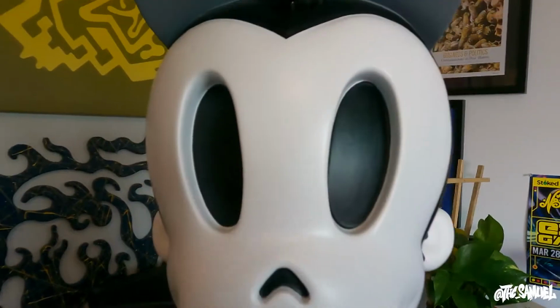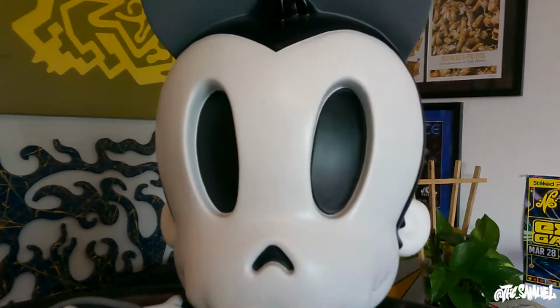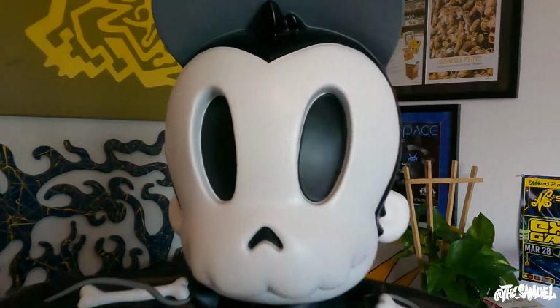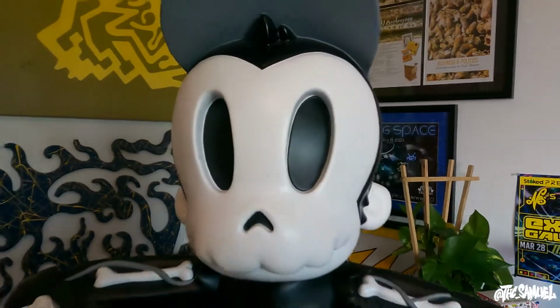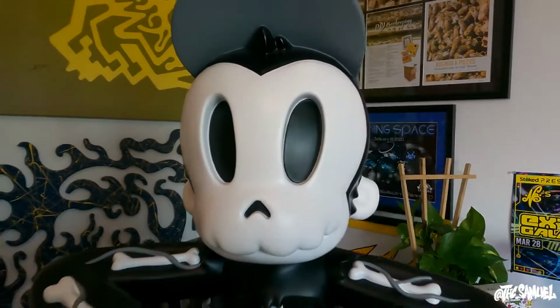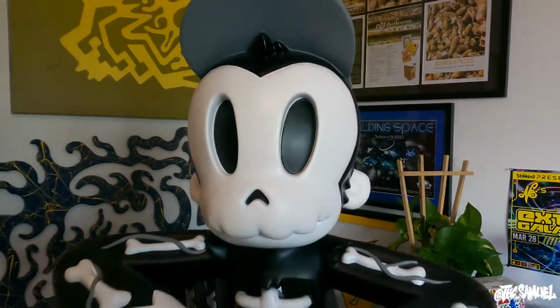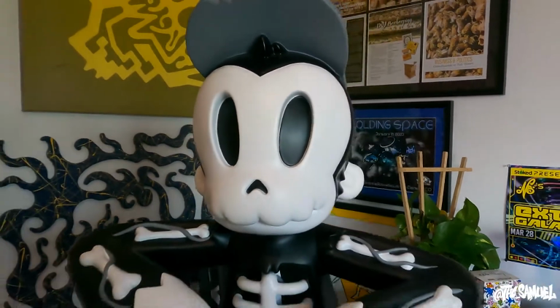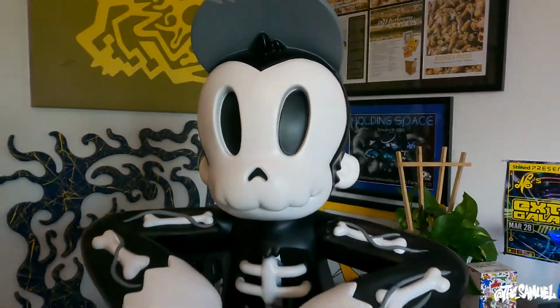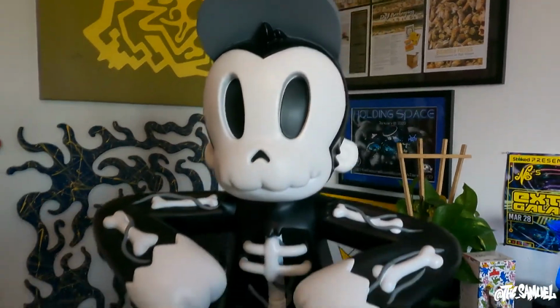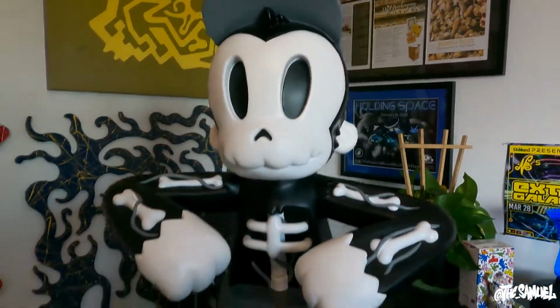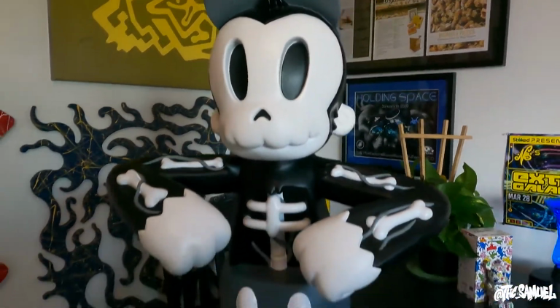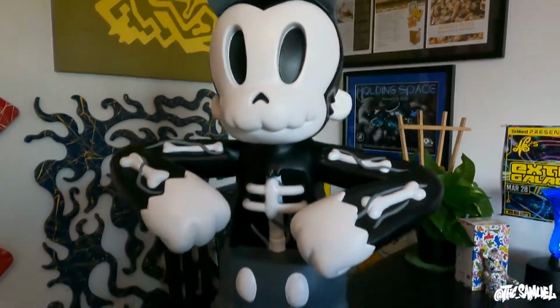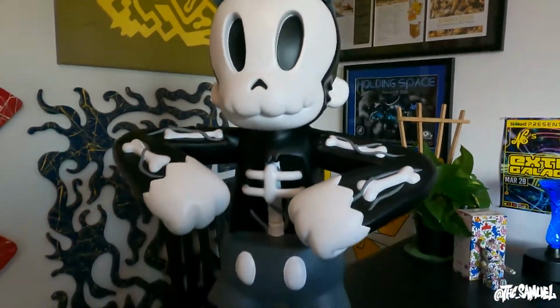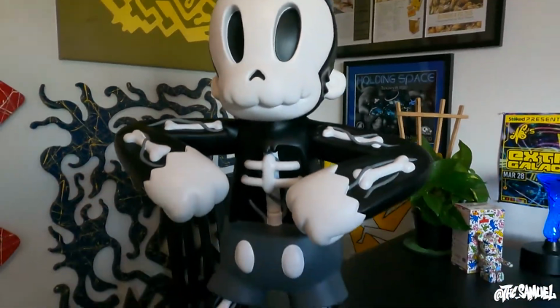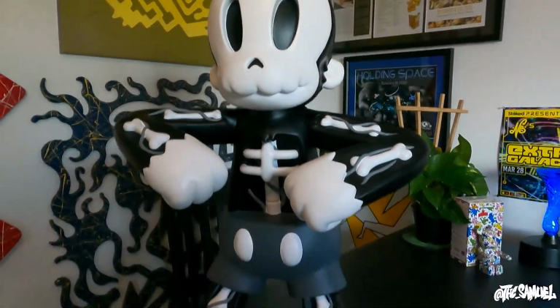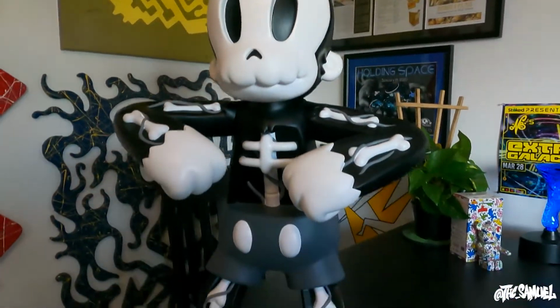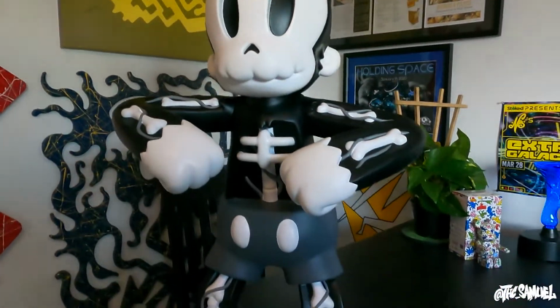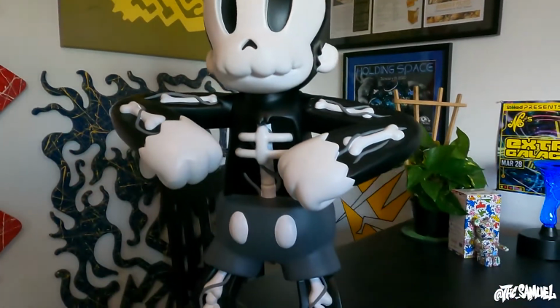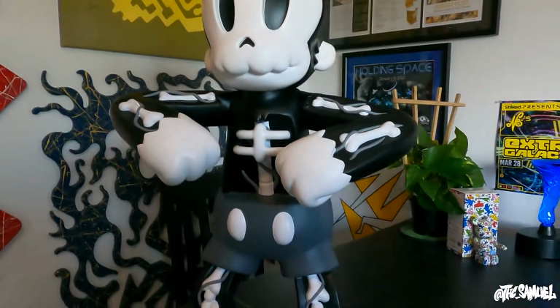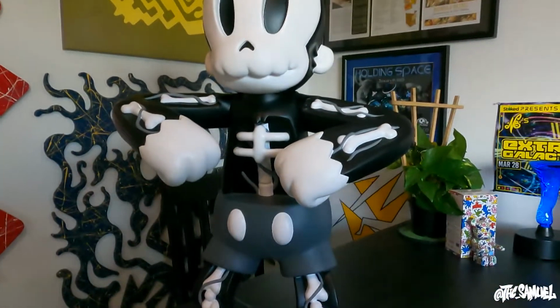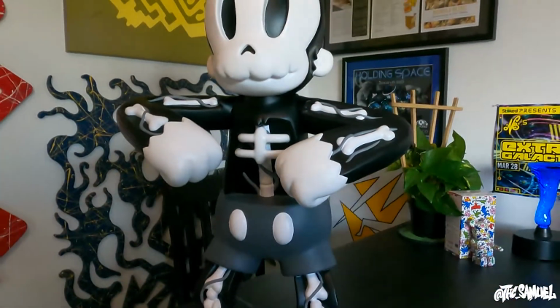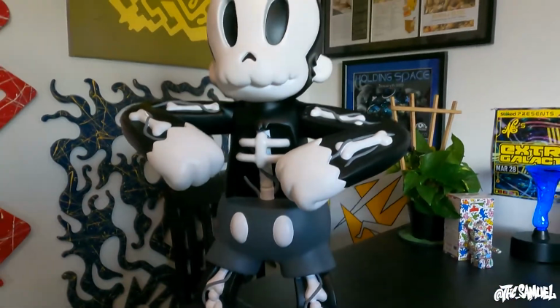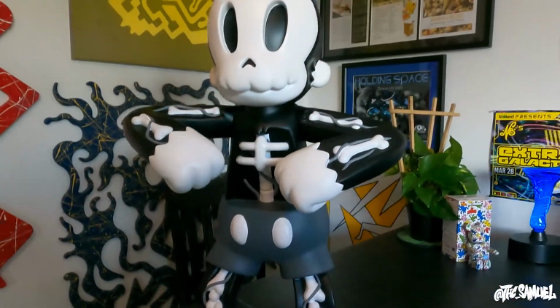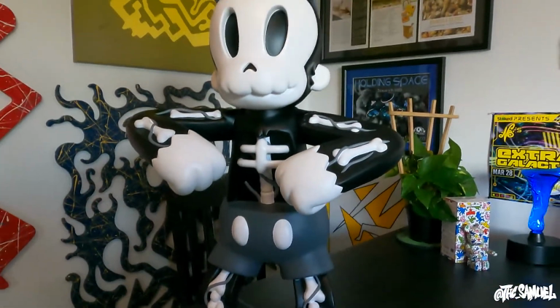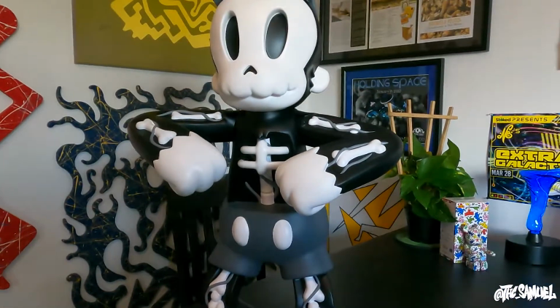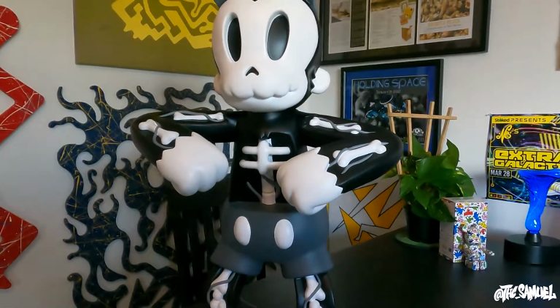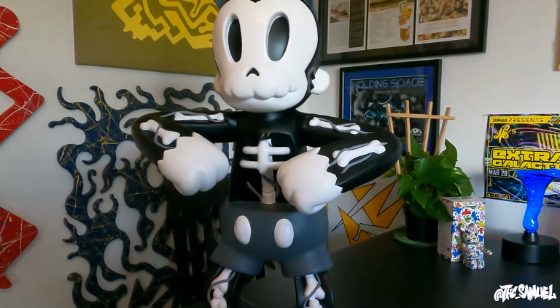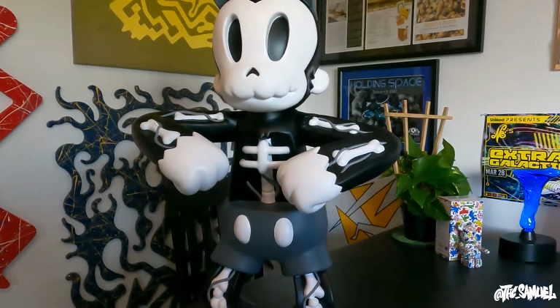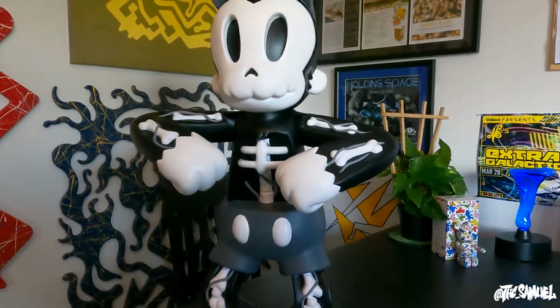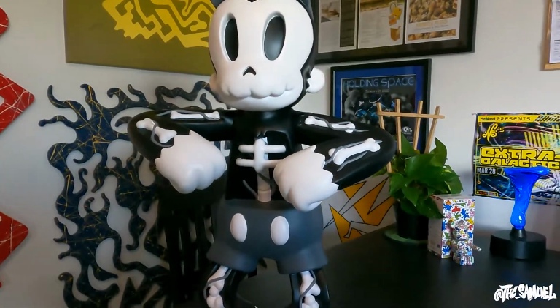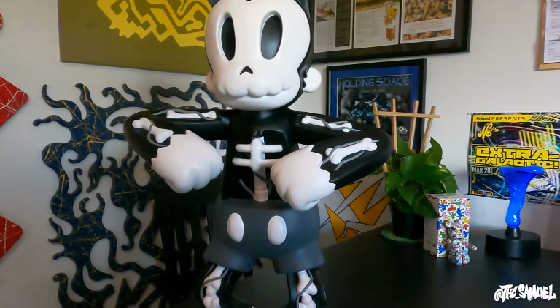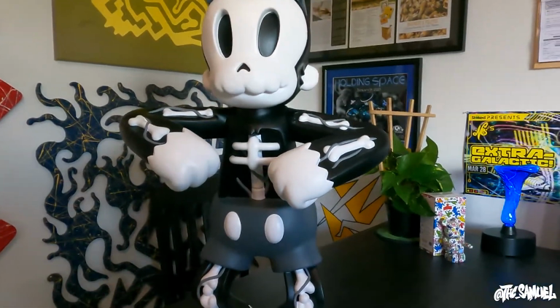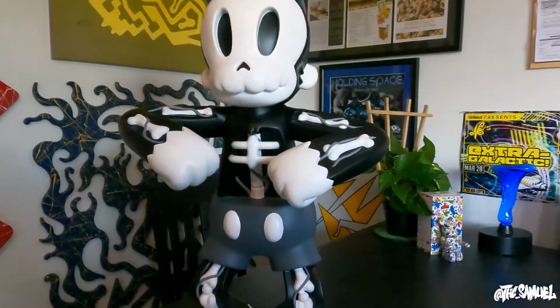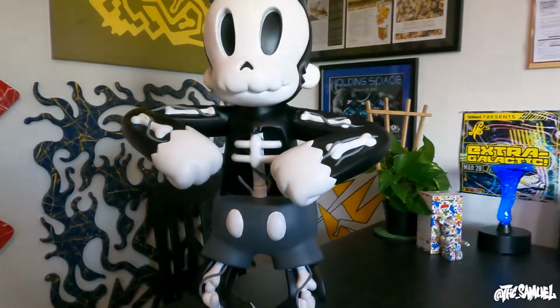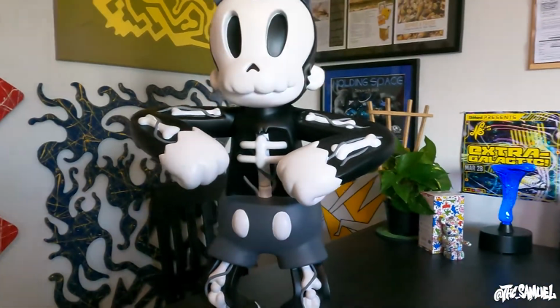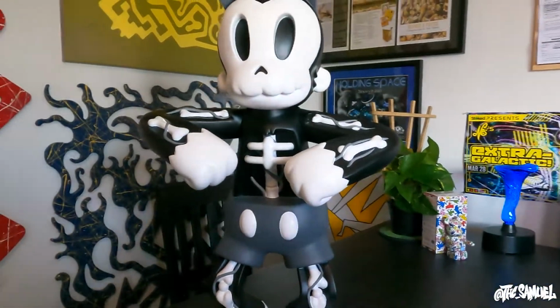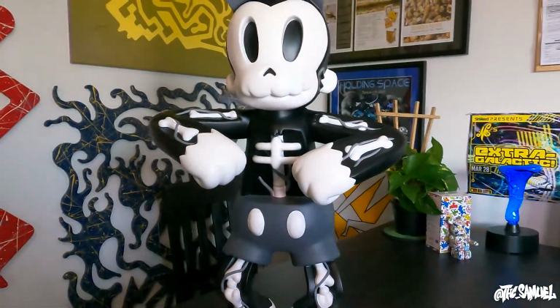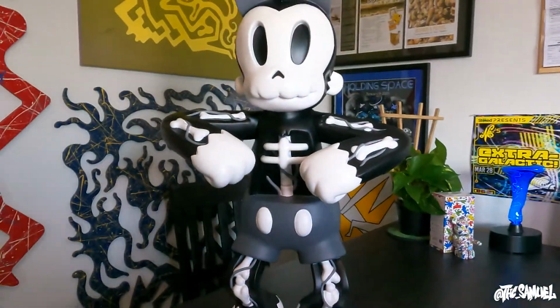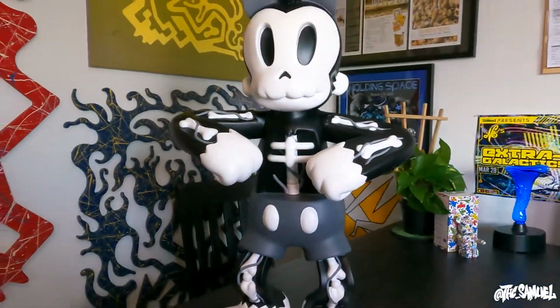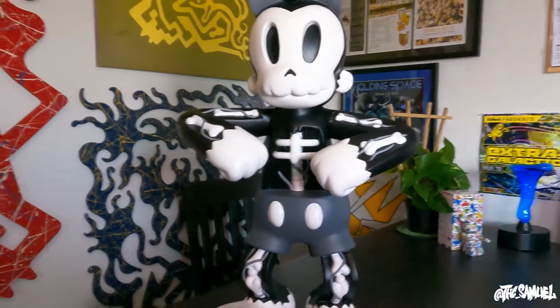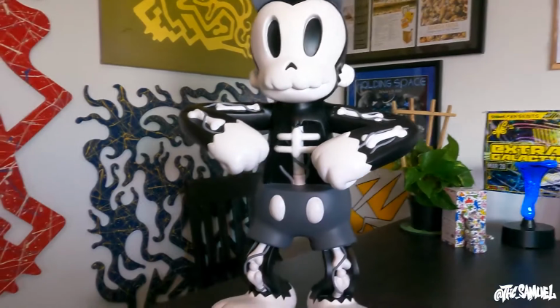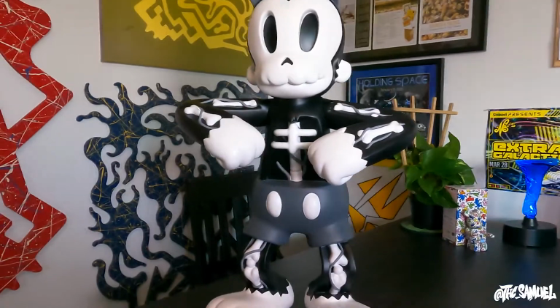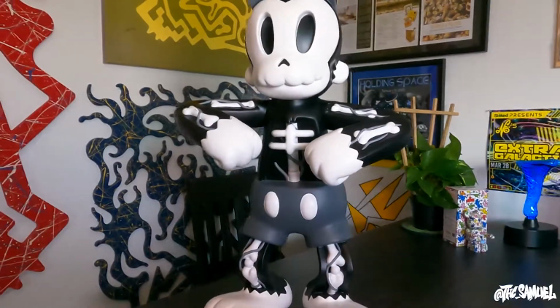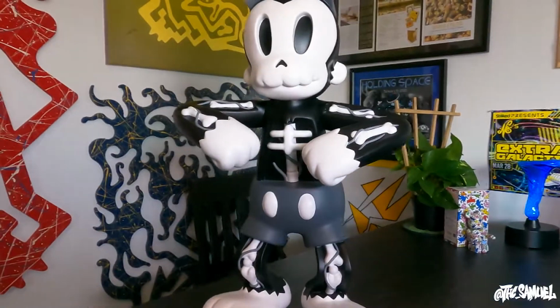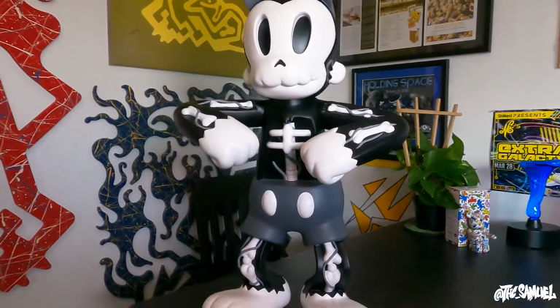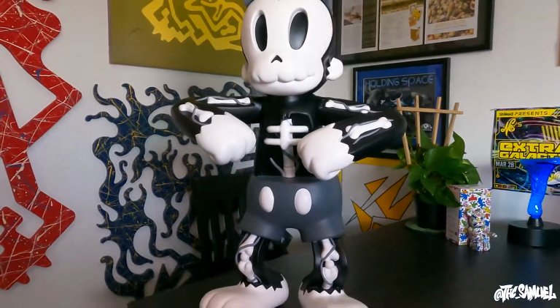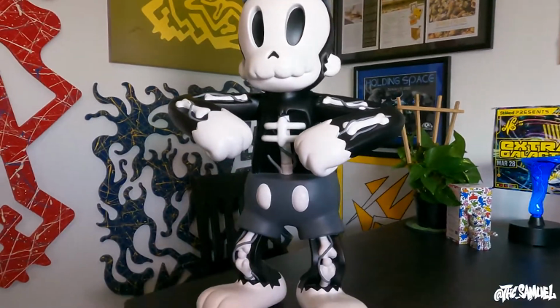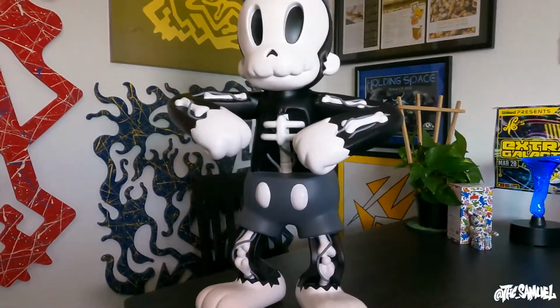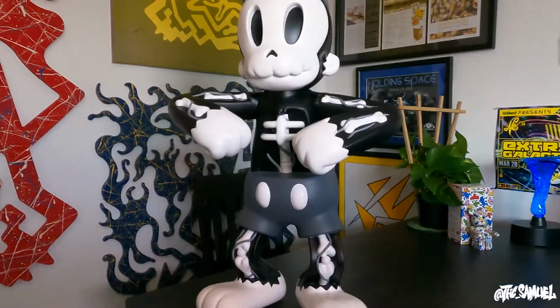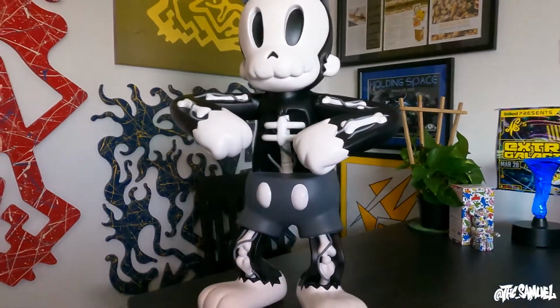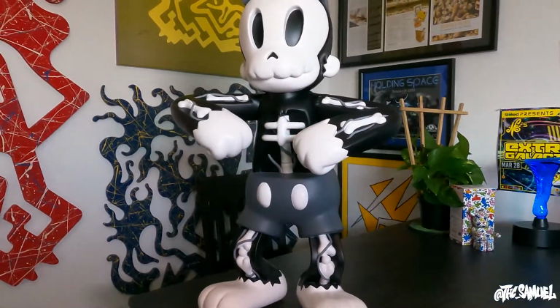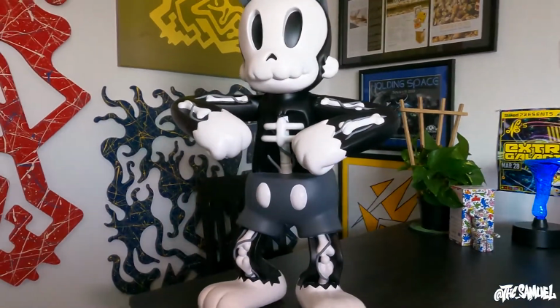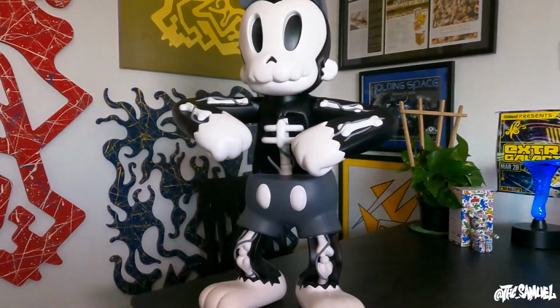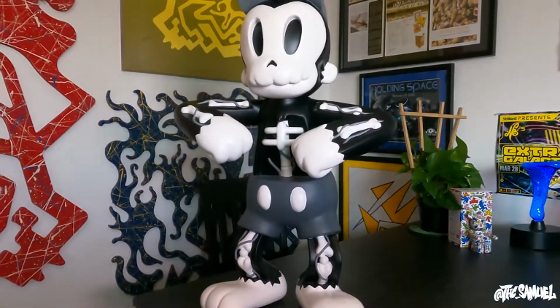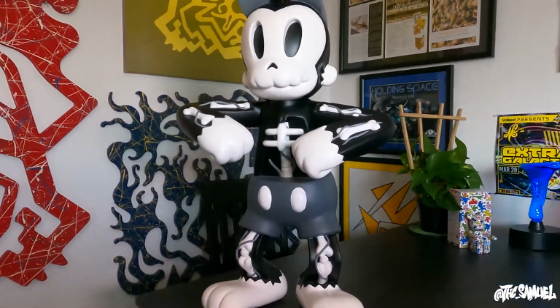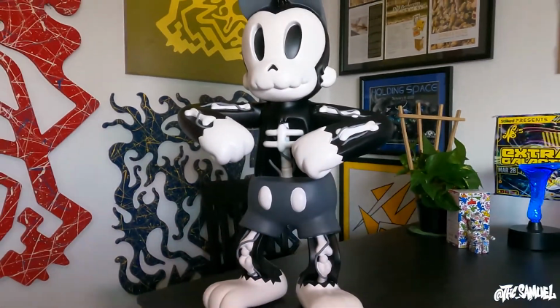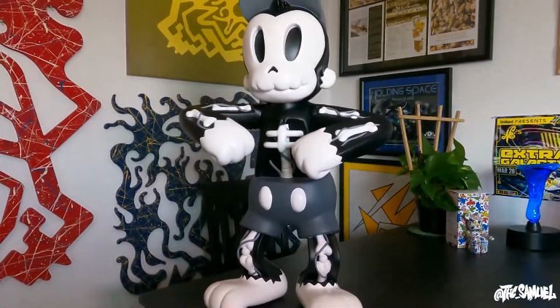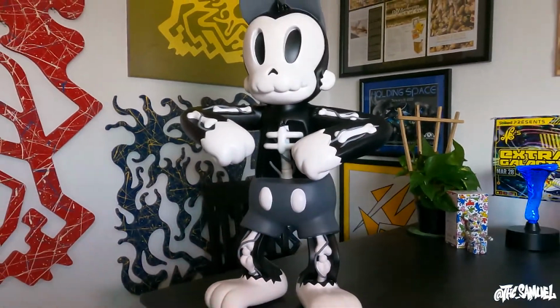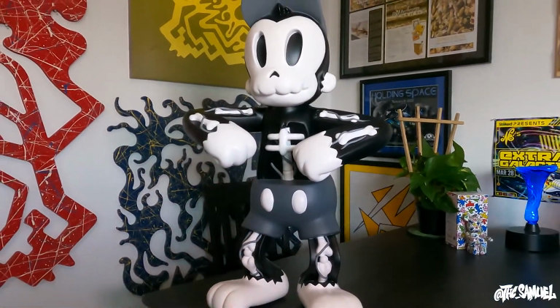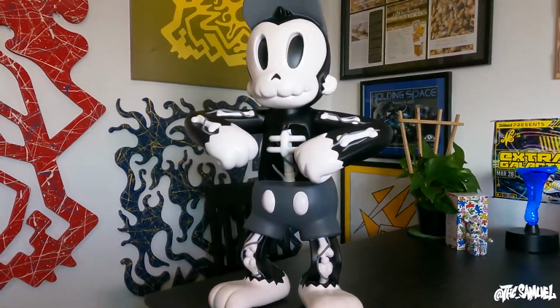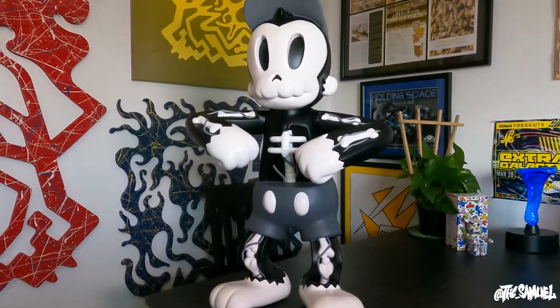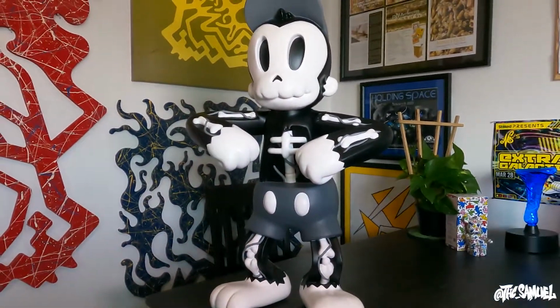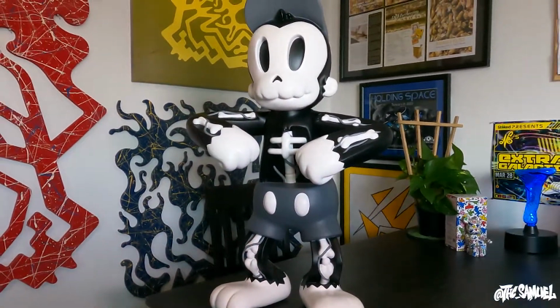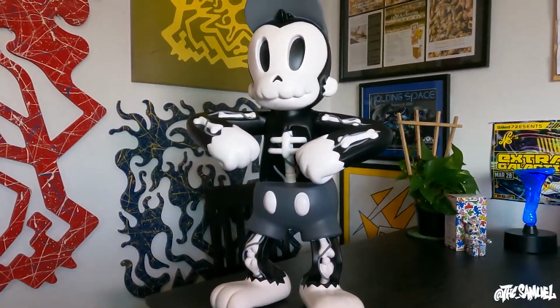It's so sick. I mean, I just, I don't know, there's no other way to put it. It's just badass.